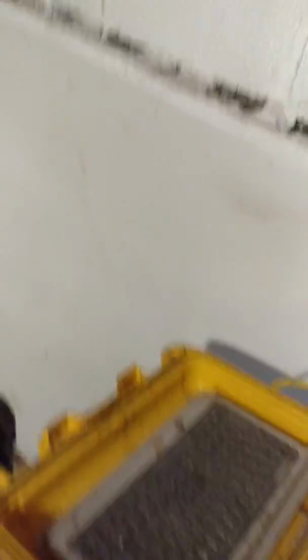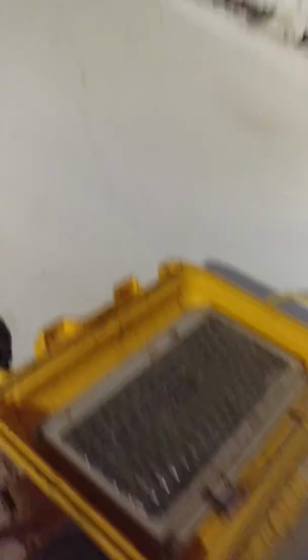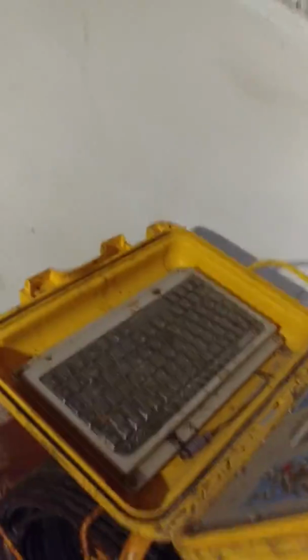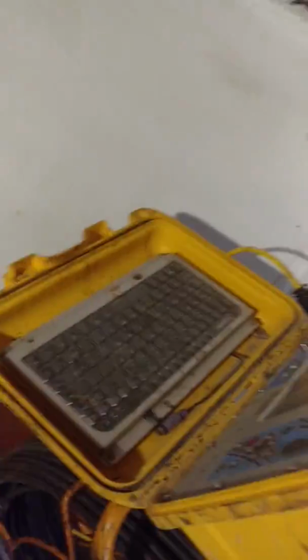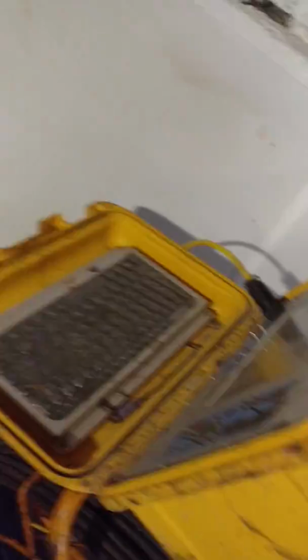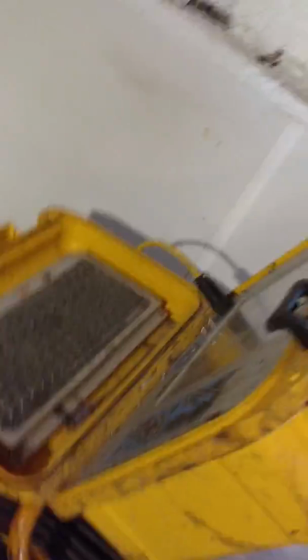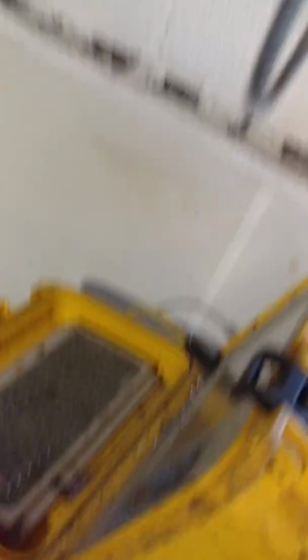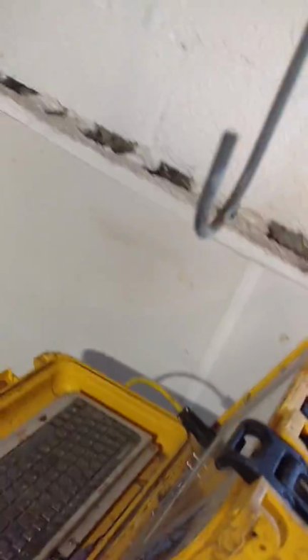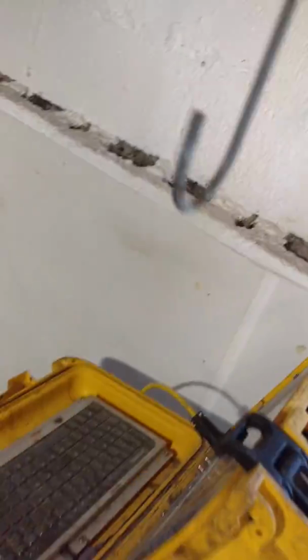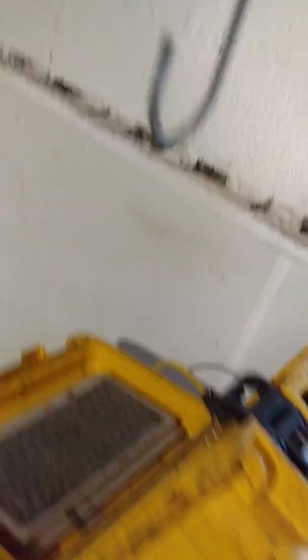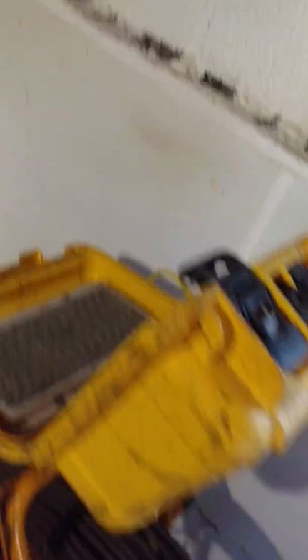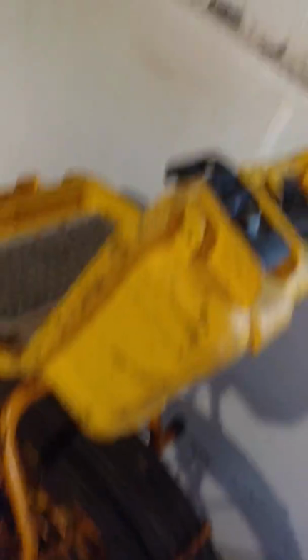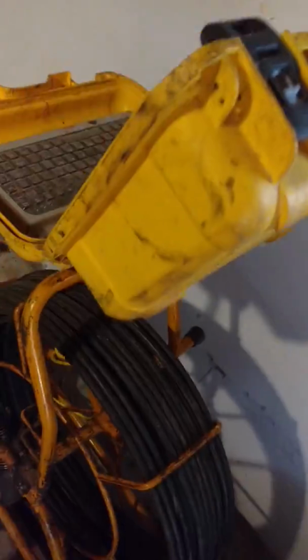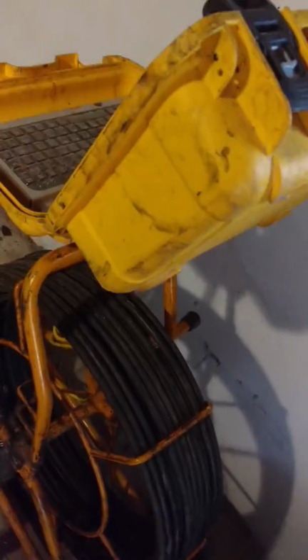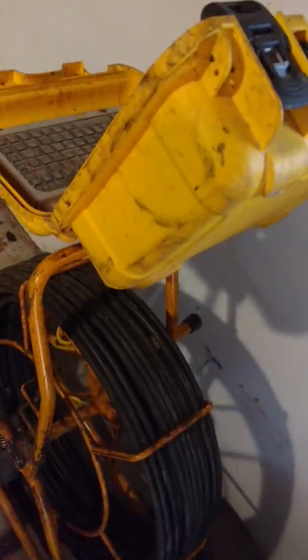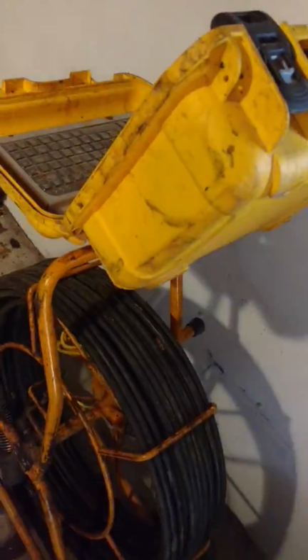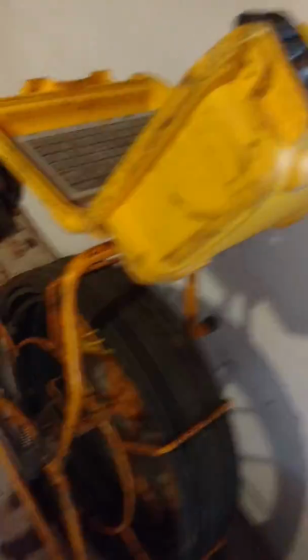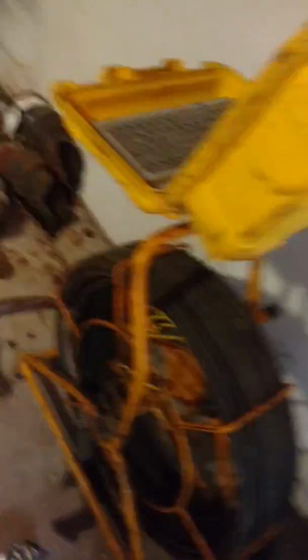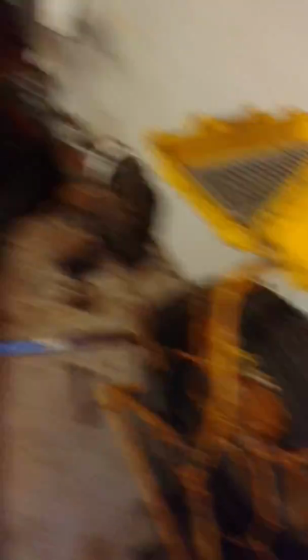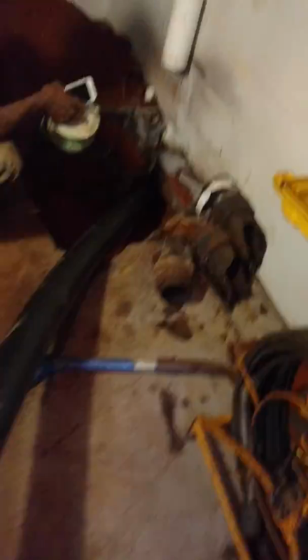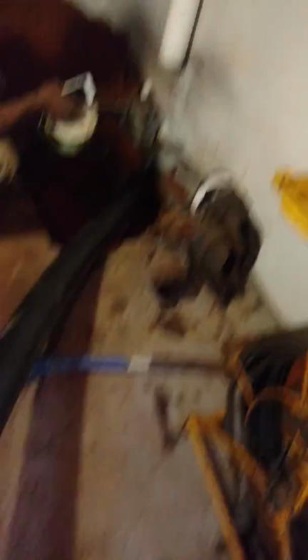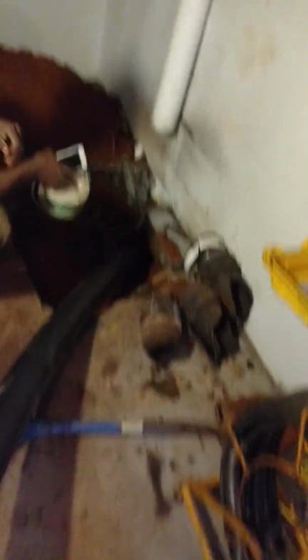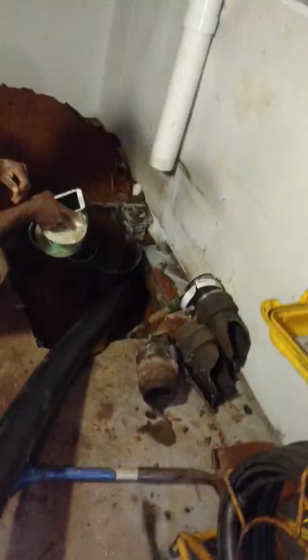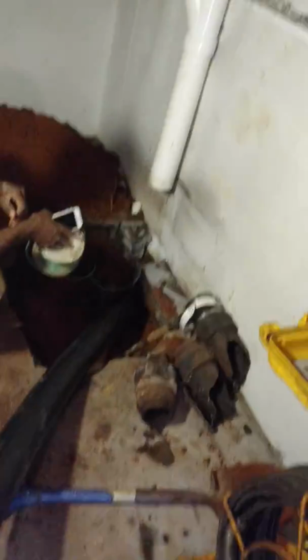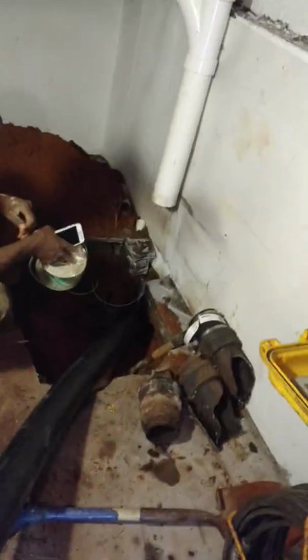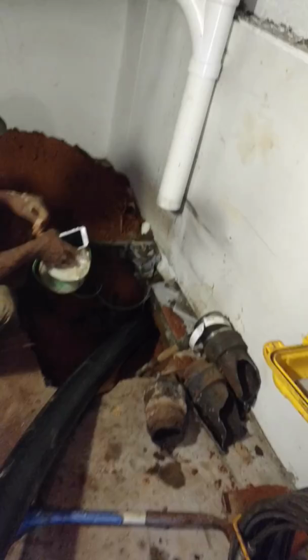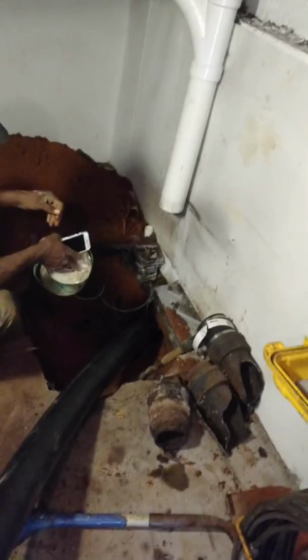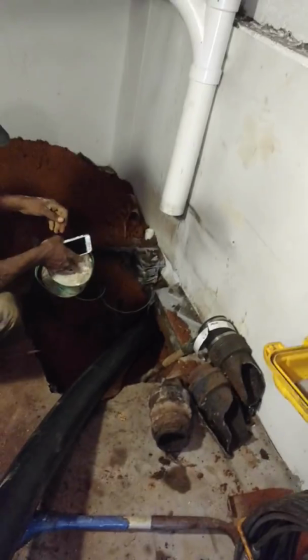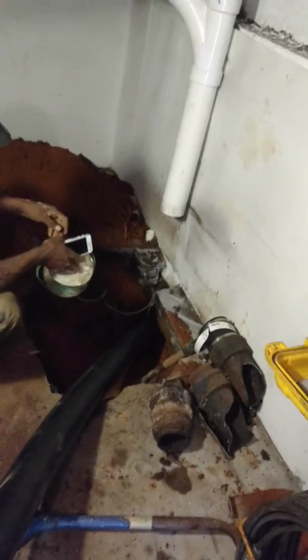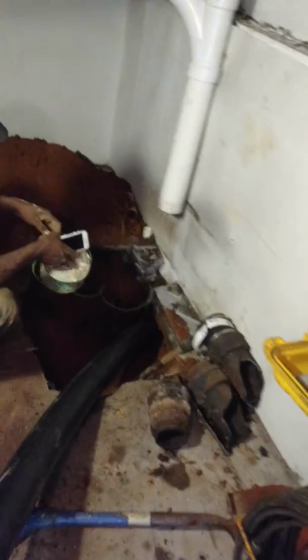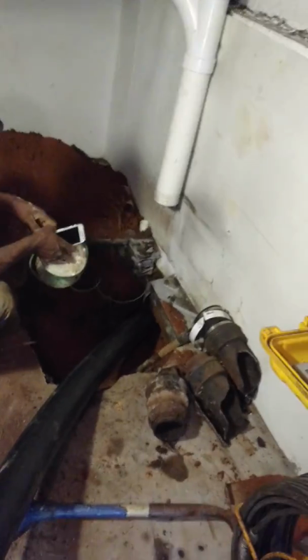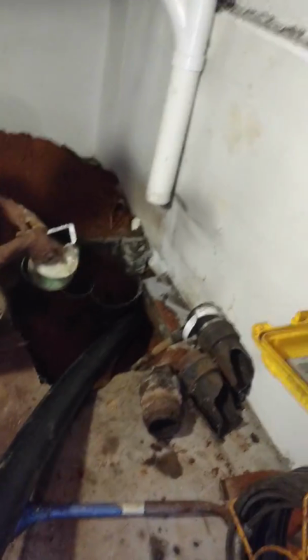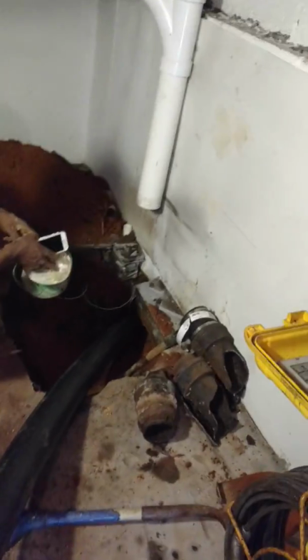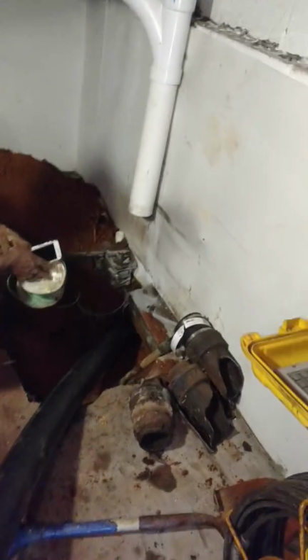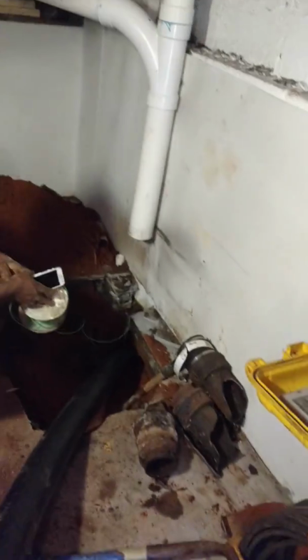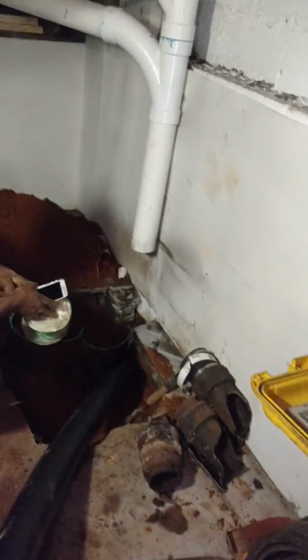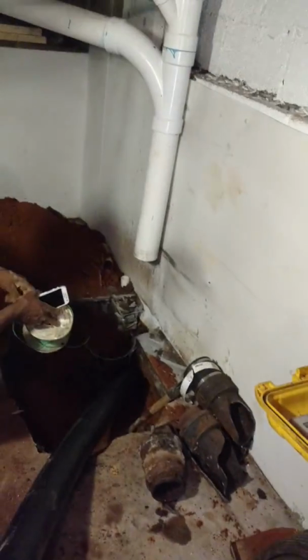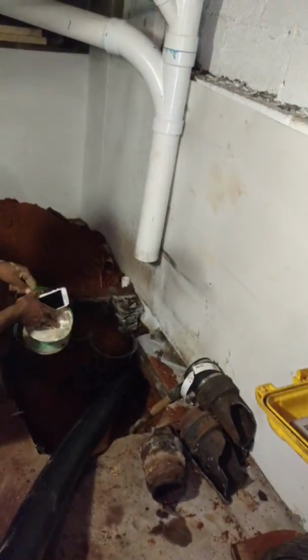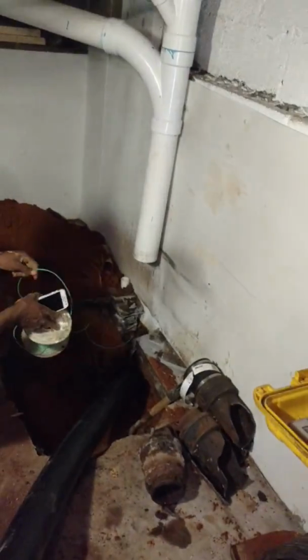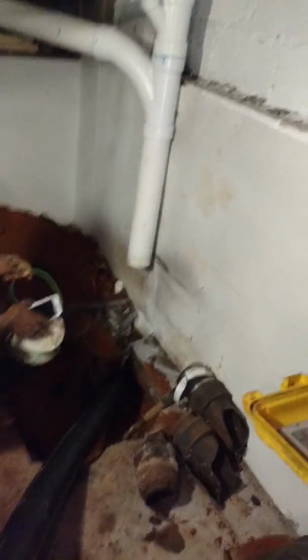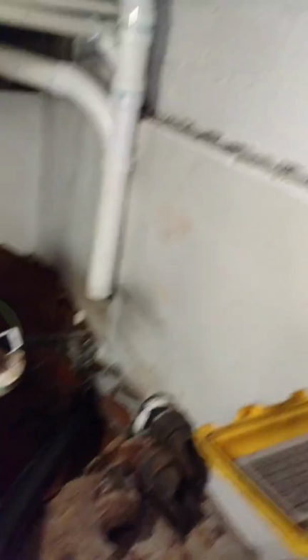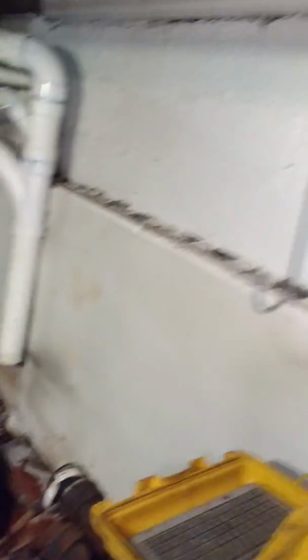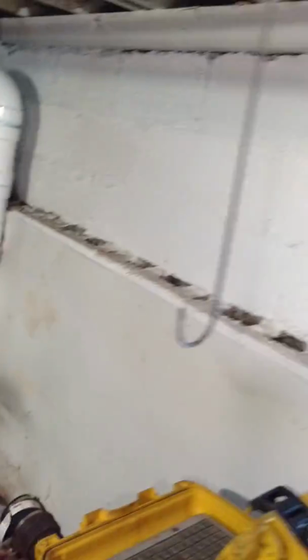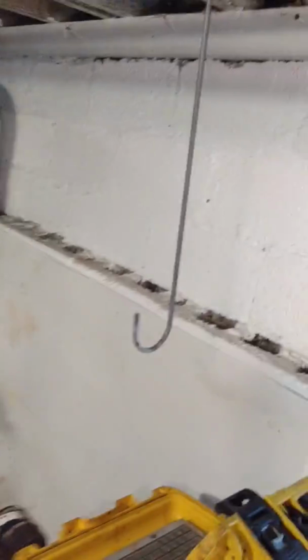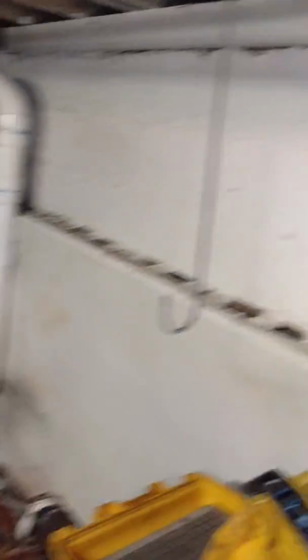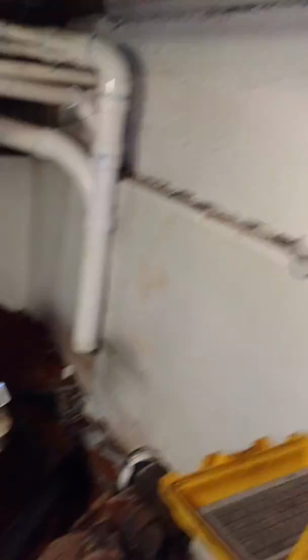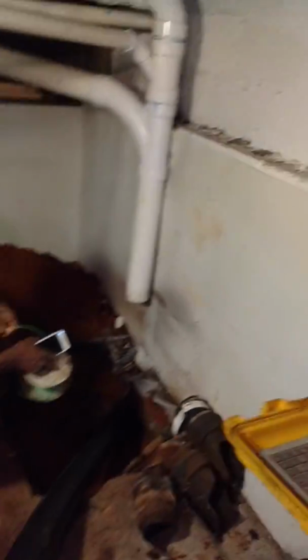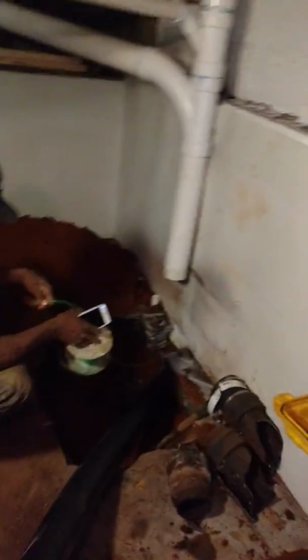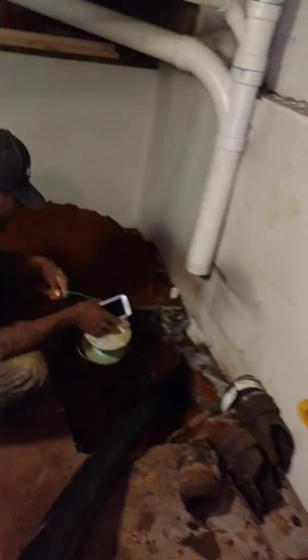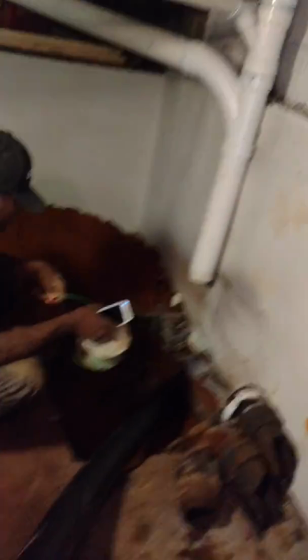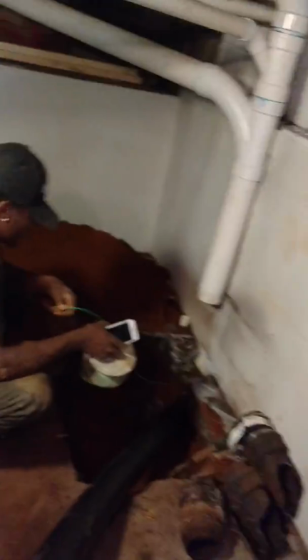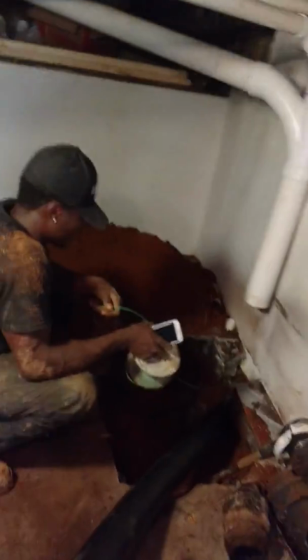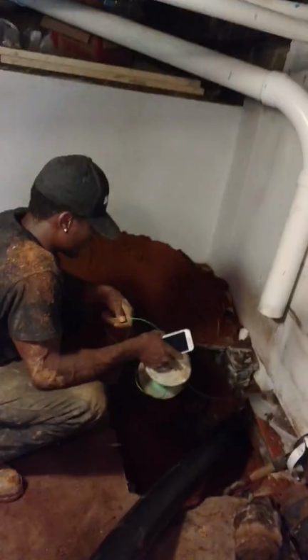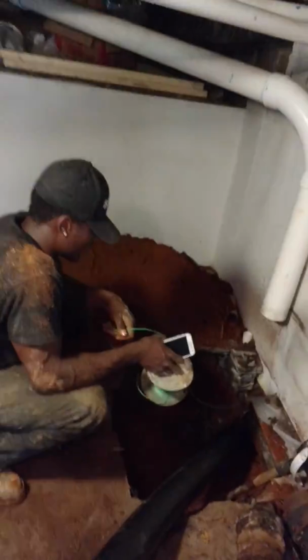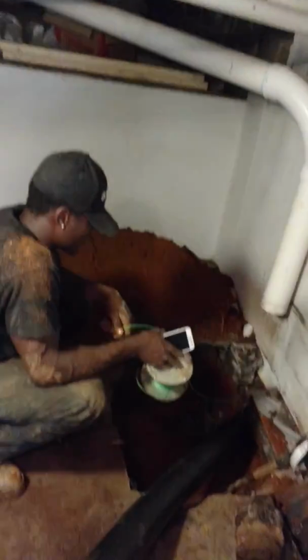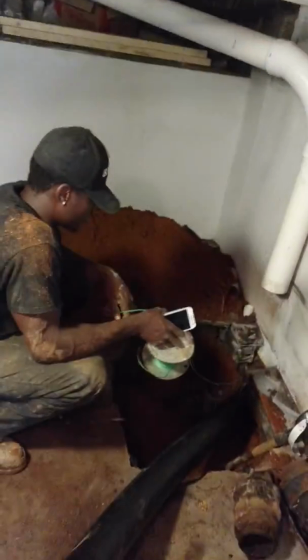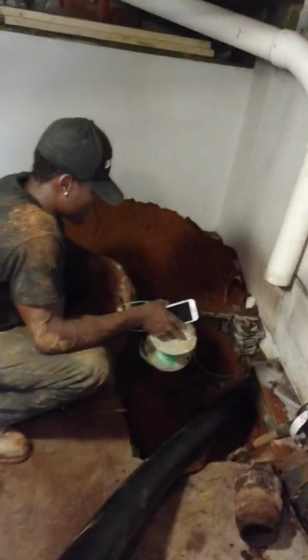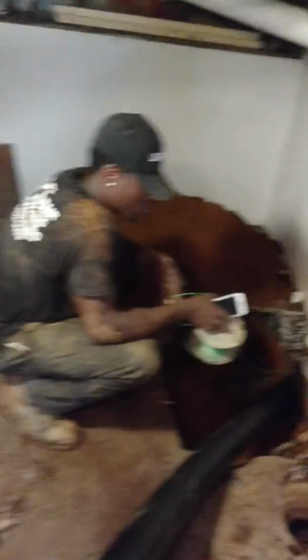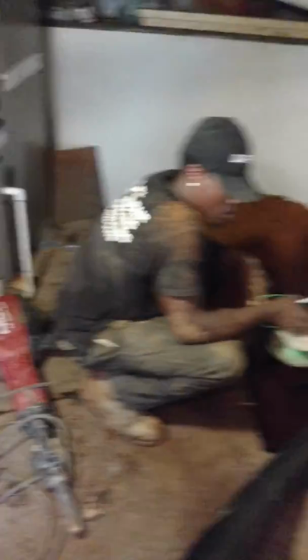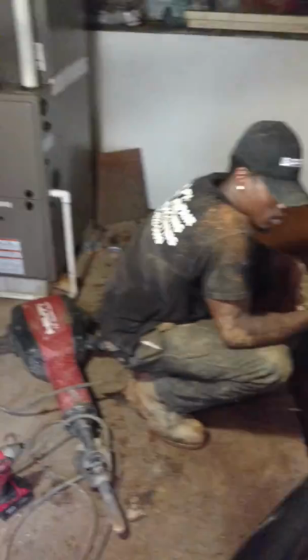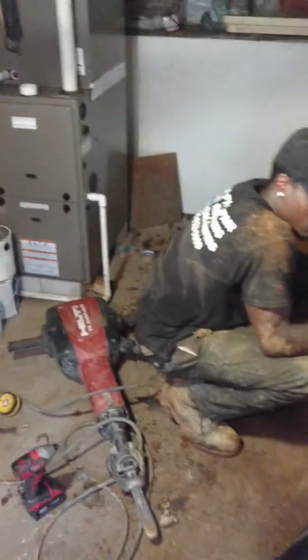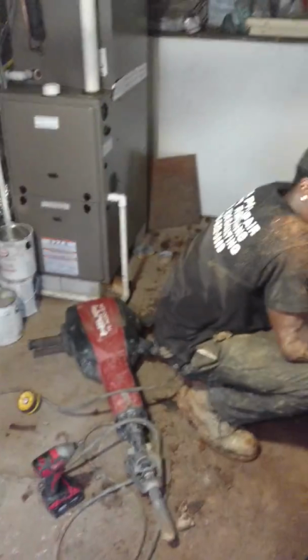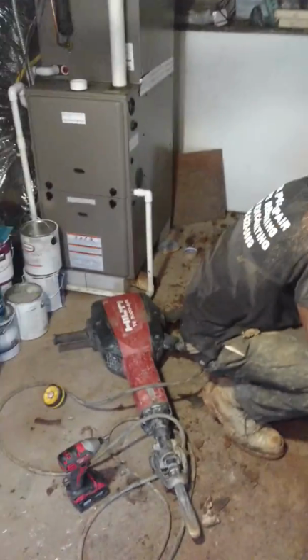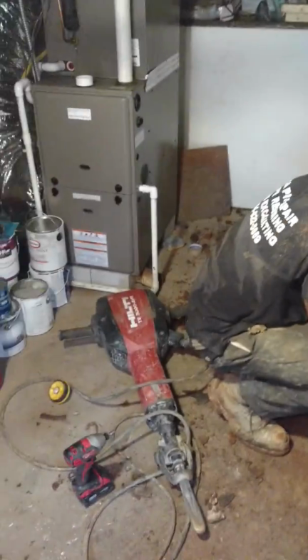We used our Hawthorne camera here, went down the drain, and found there to be a .45. We were thinking of digging an access pit outside.